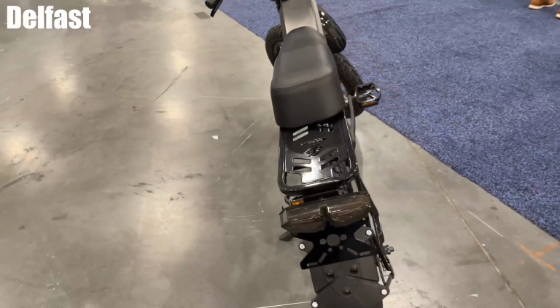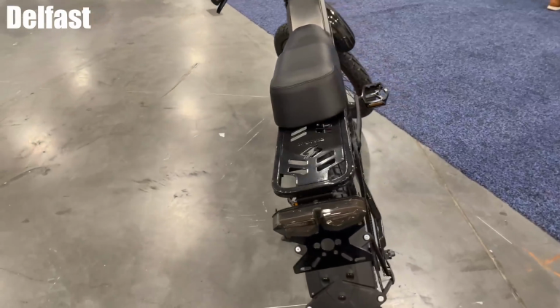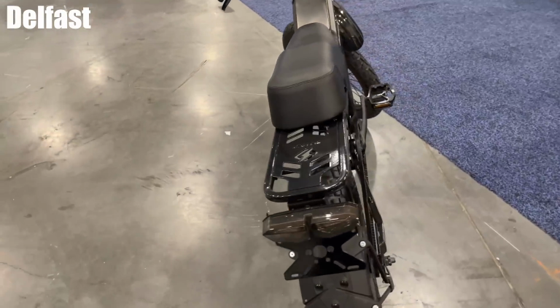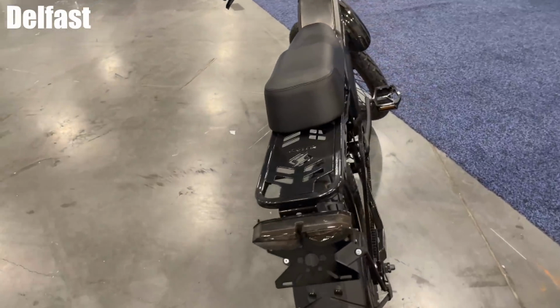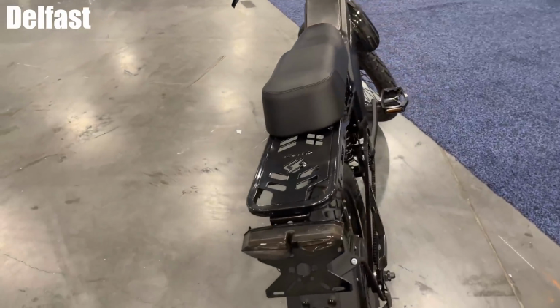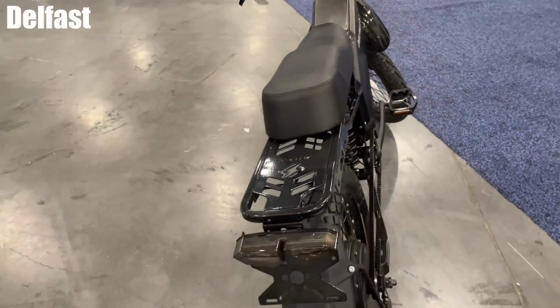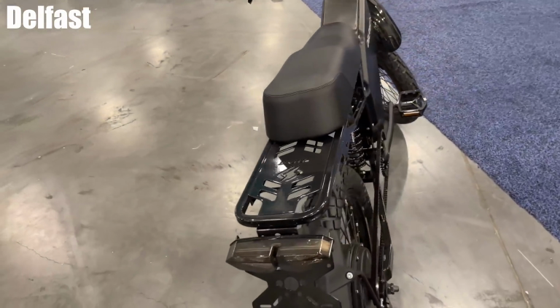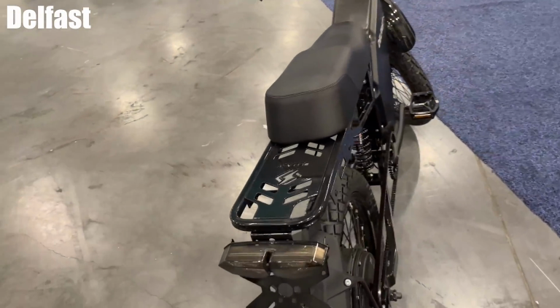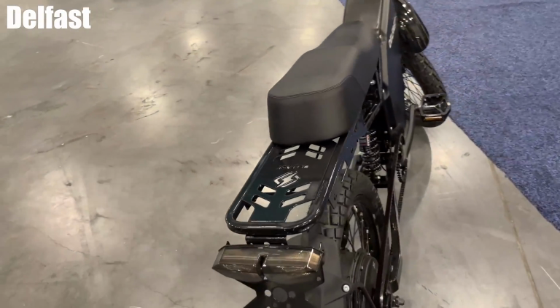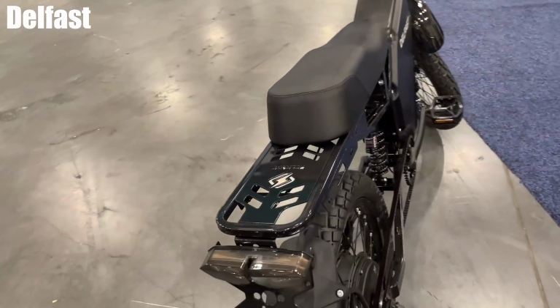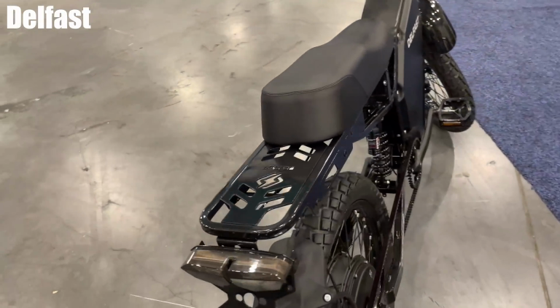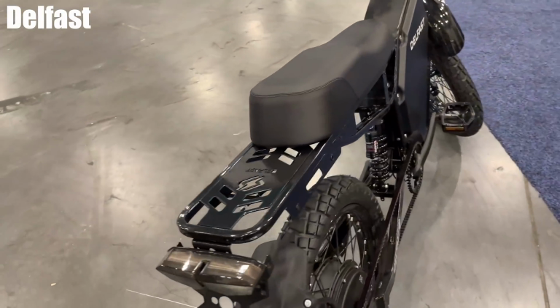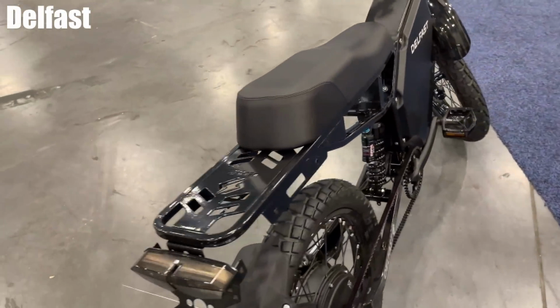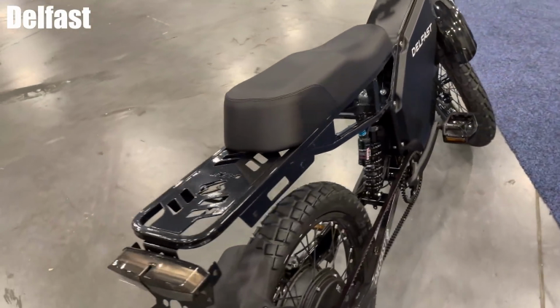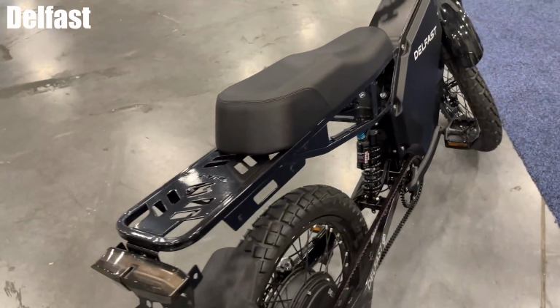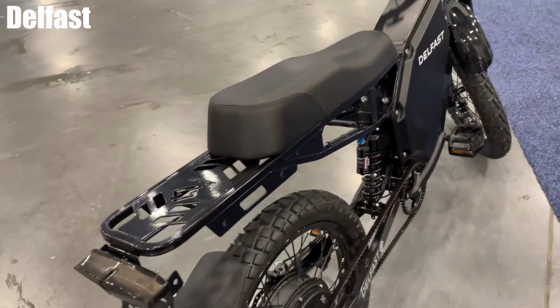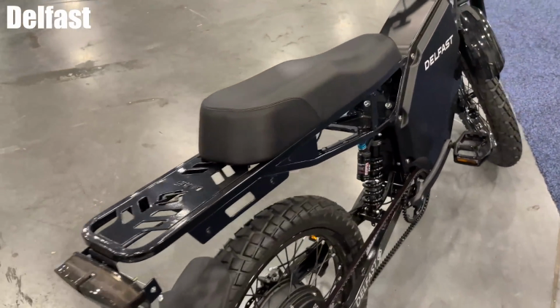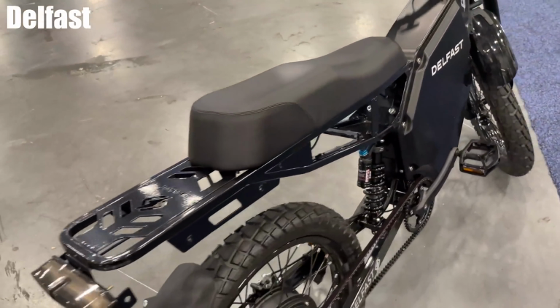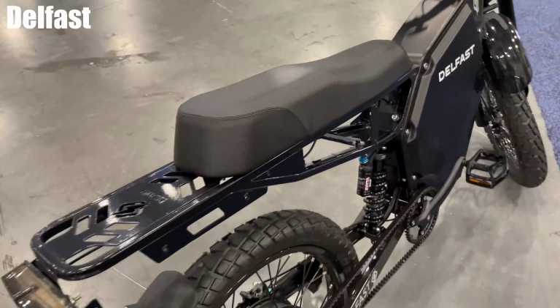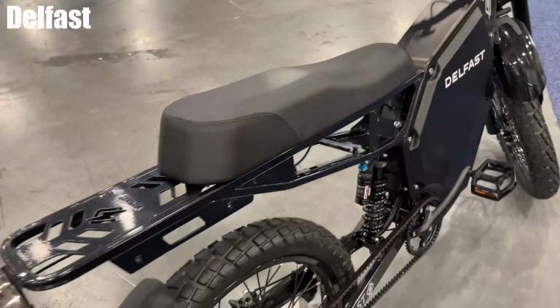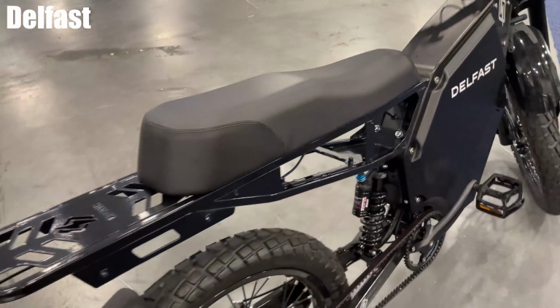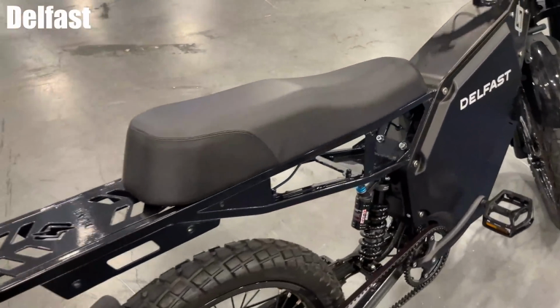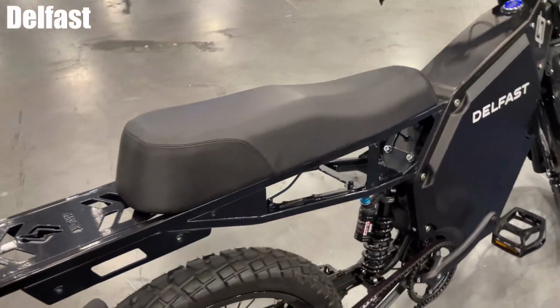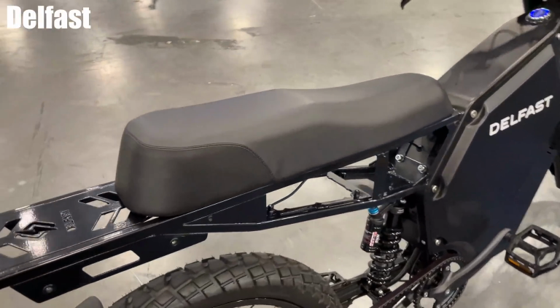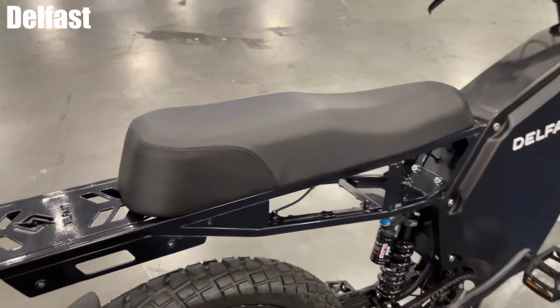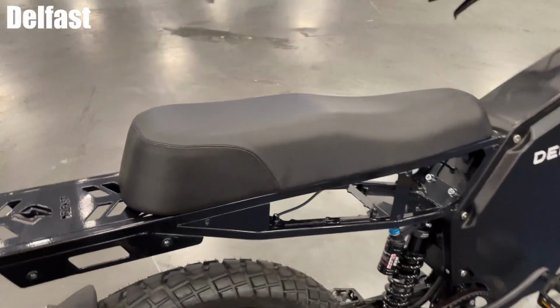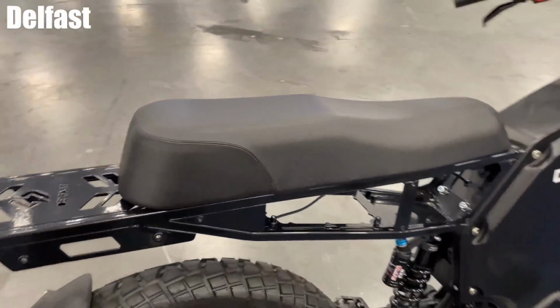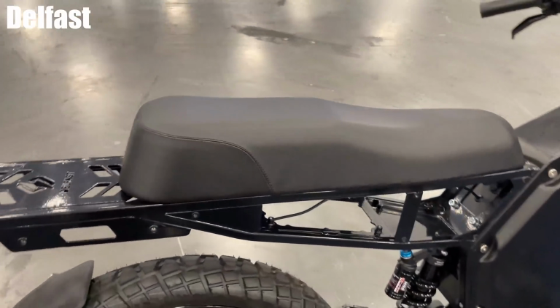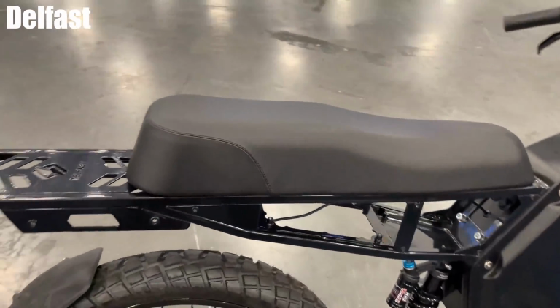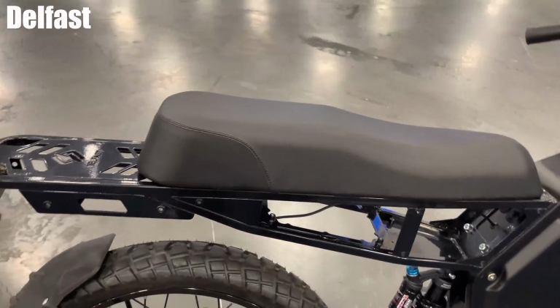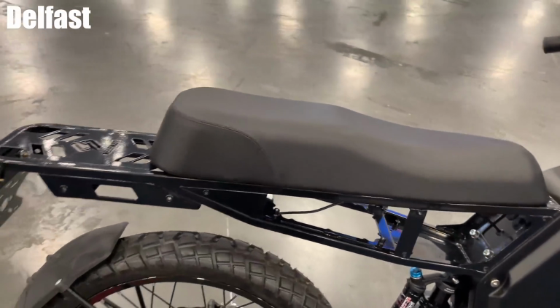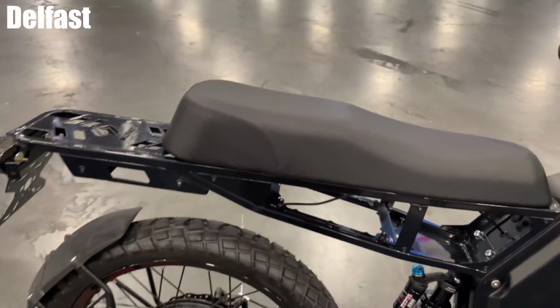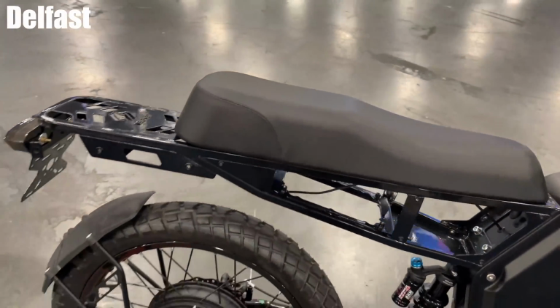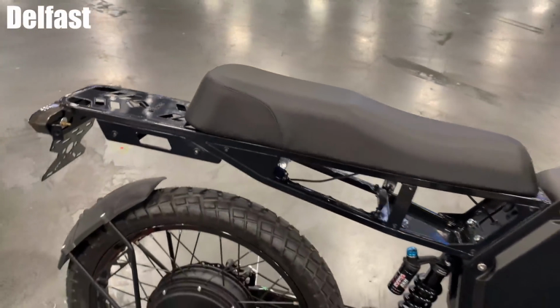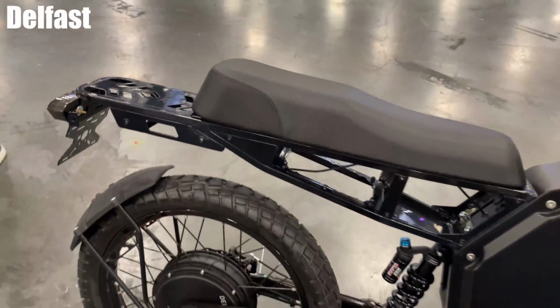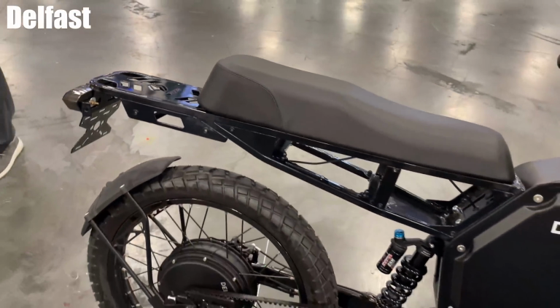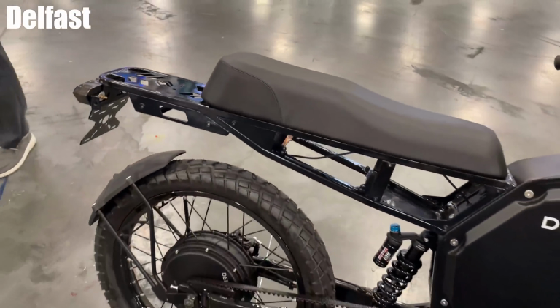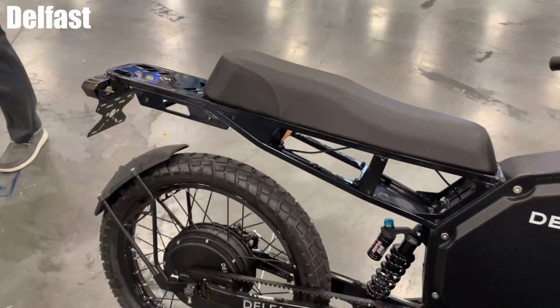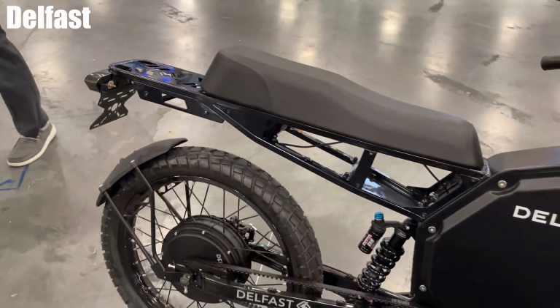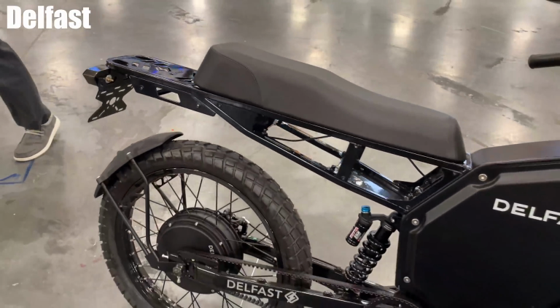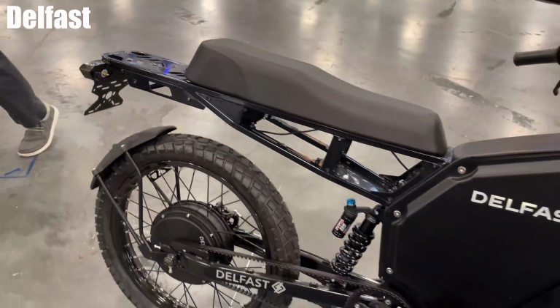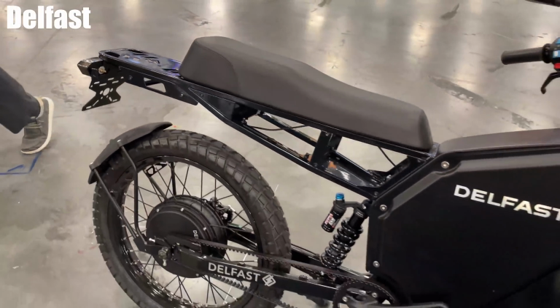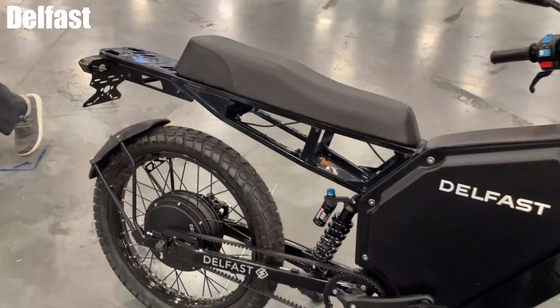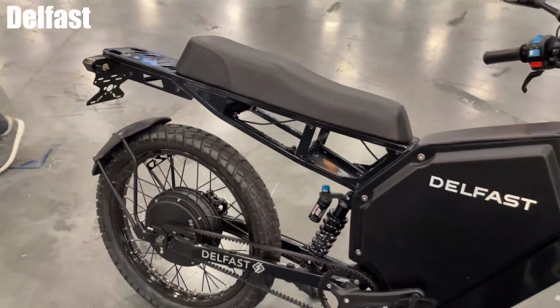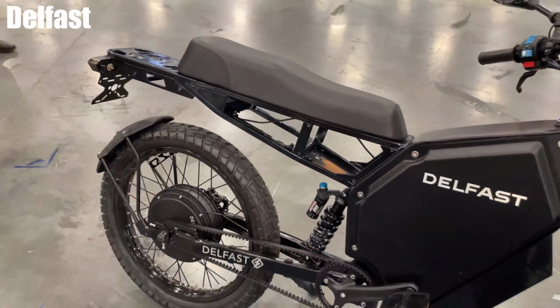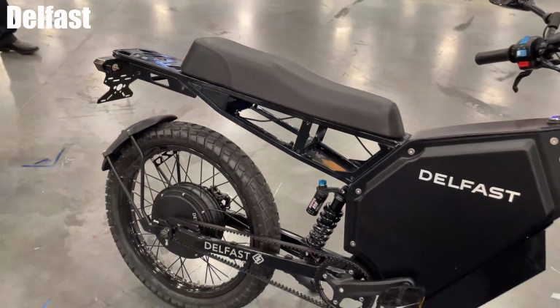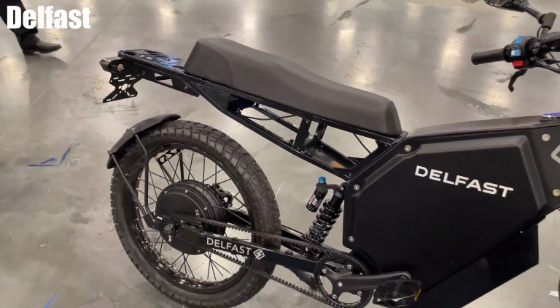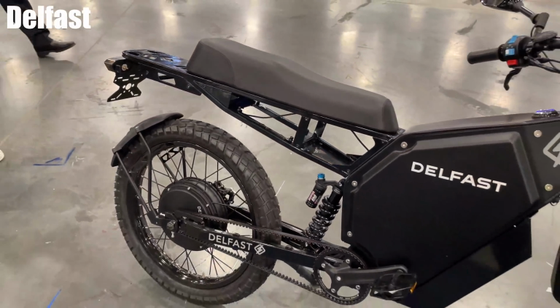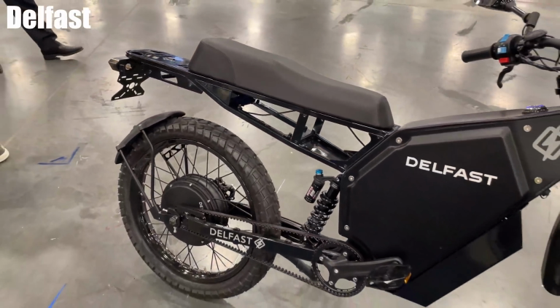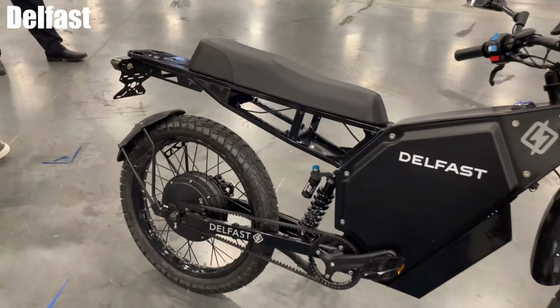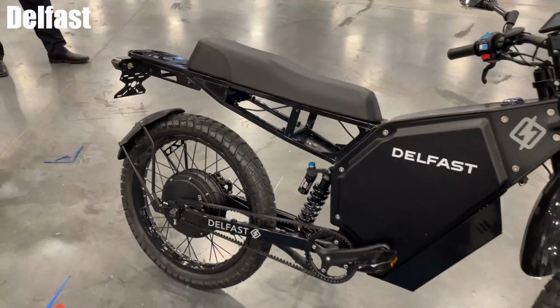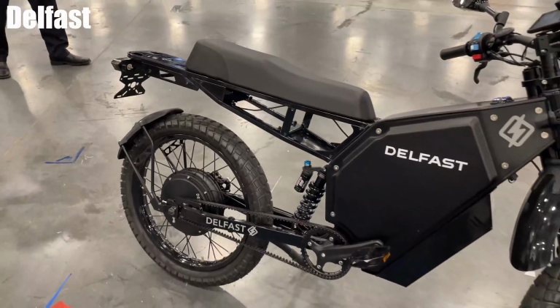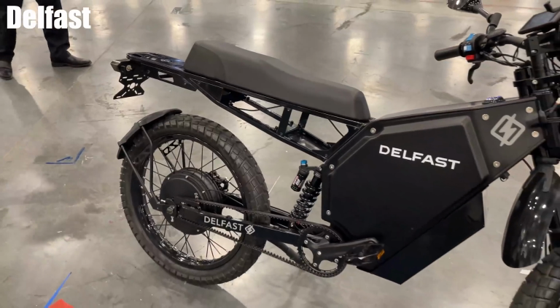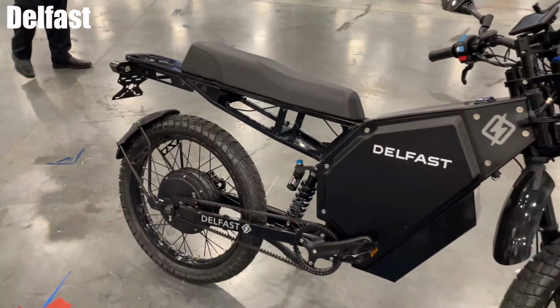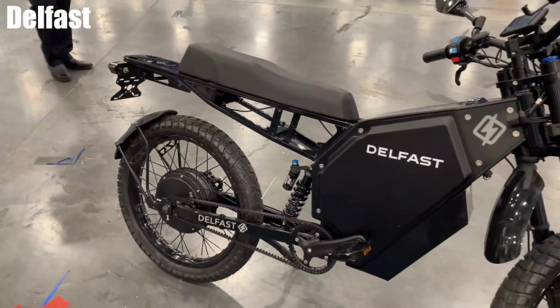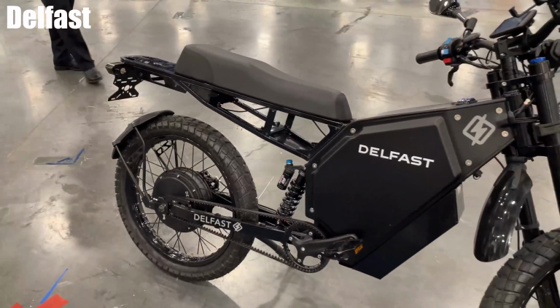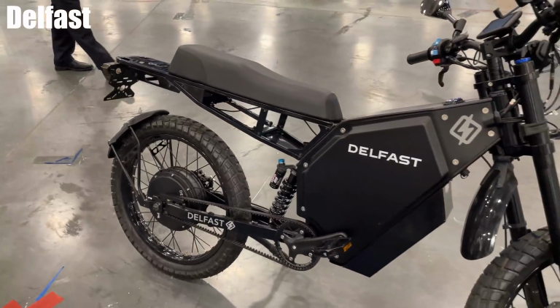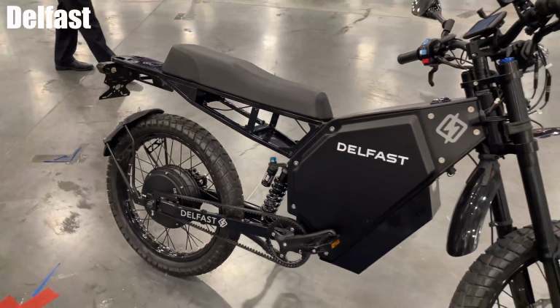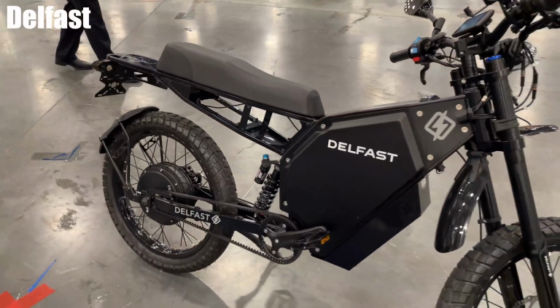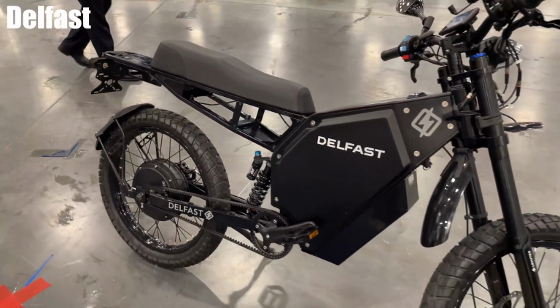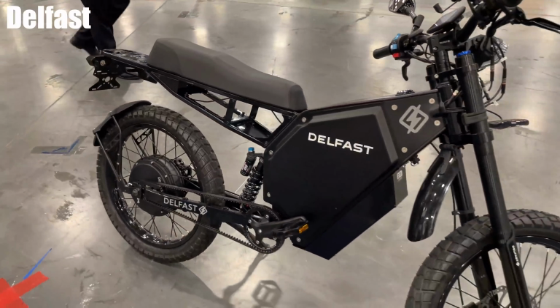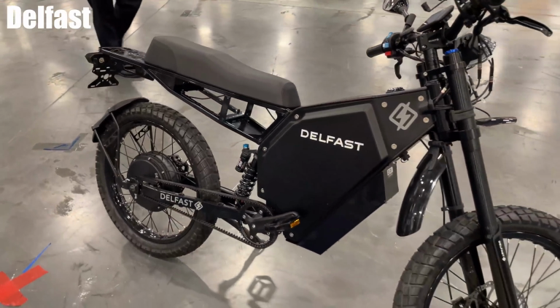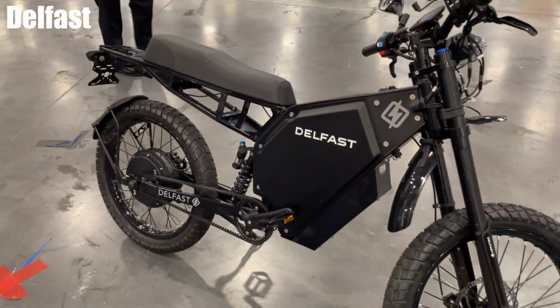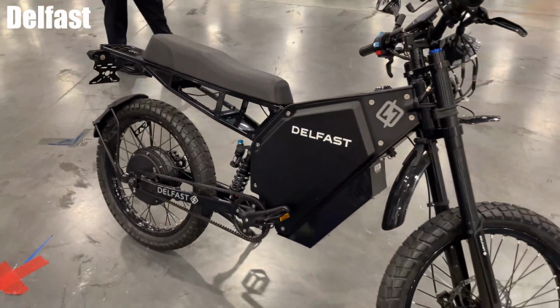They also have storage boxes on either side. If you're just pedaling, how fast can you go at high speed? 50 miles per hour as well.